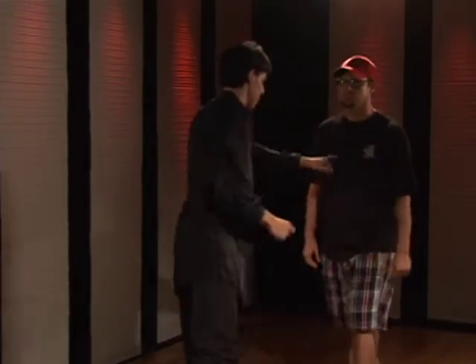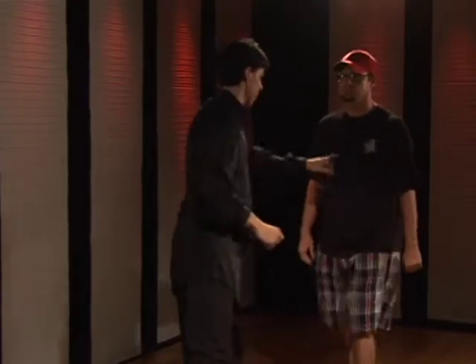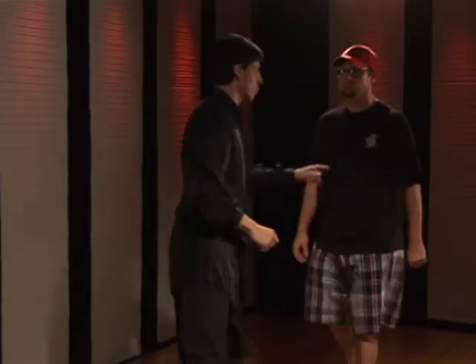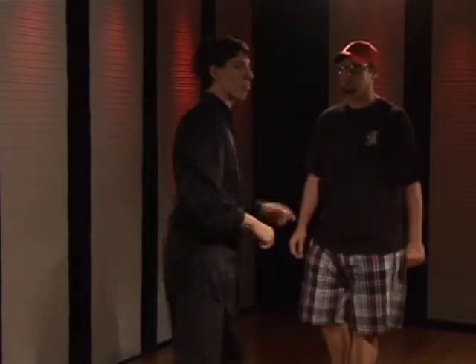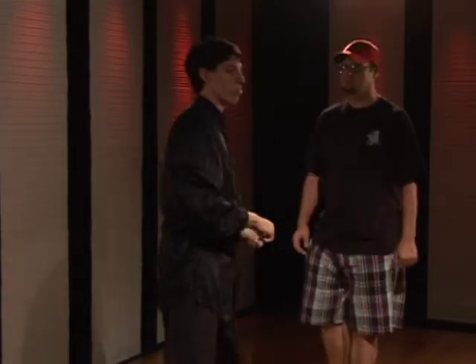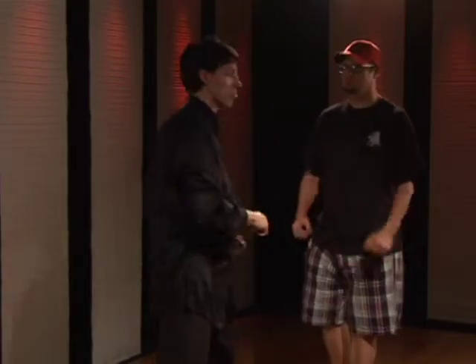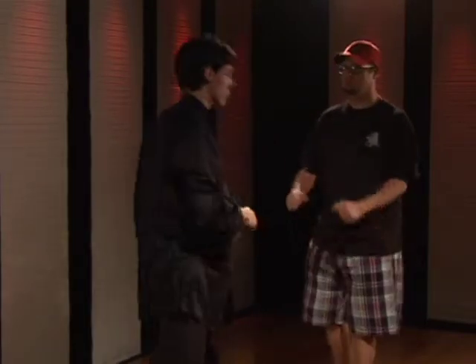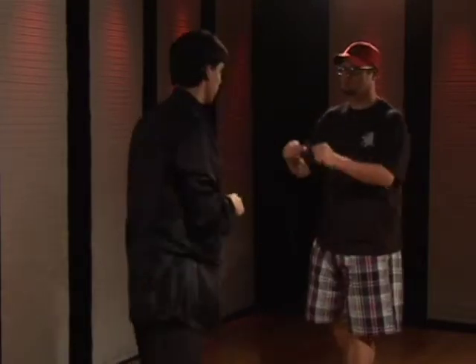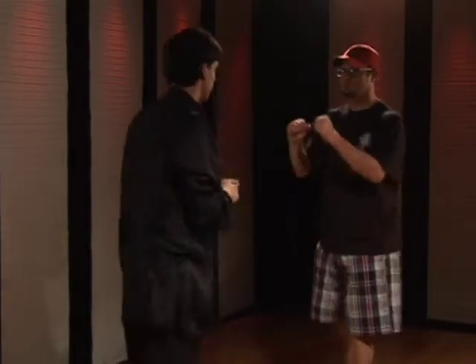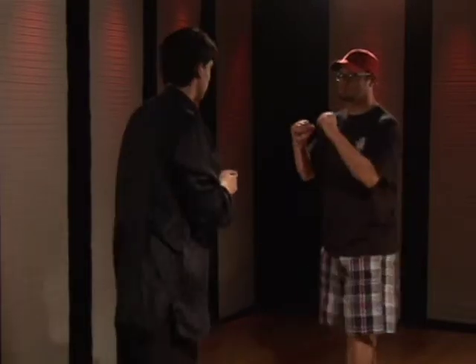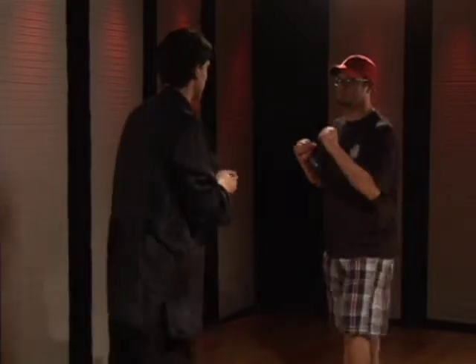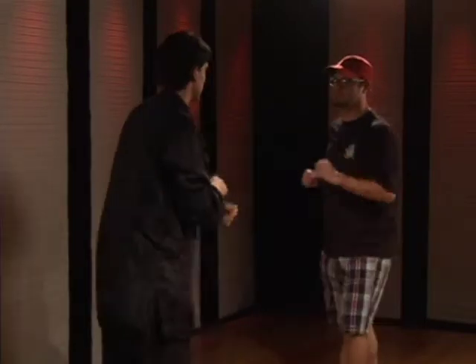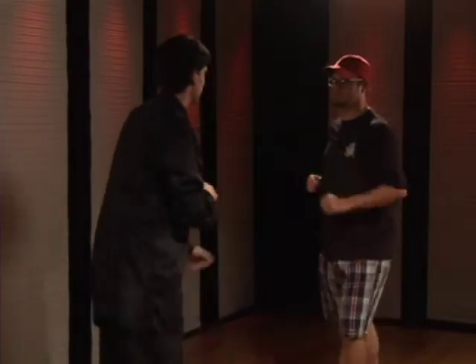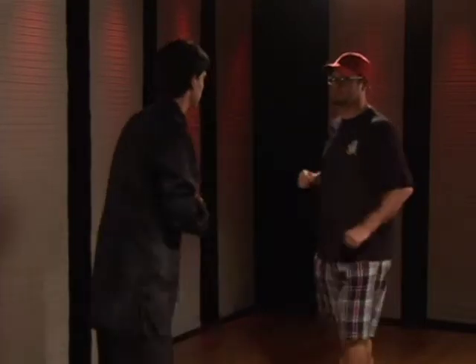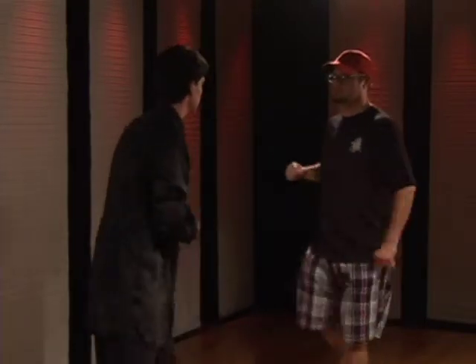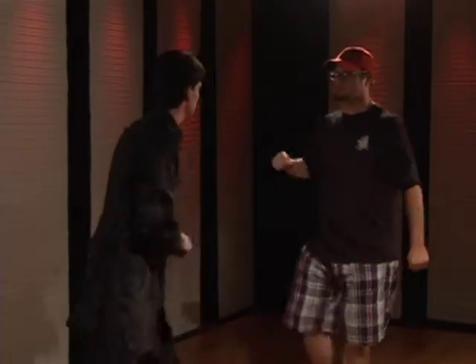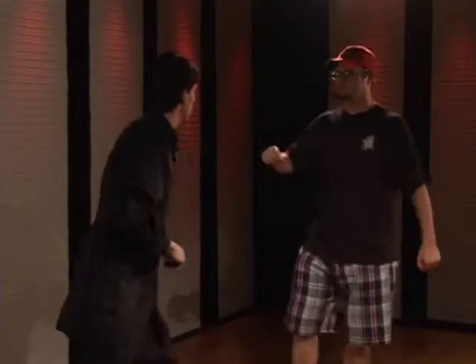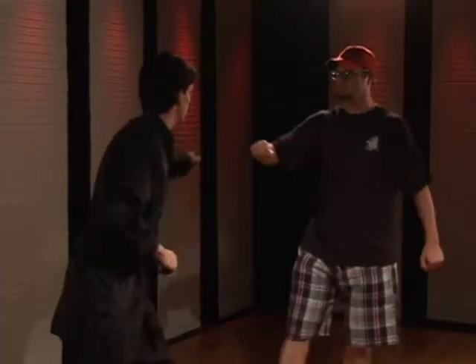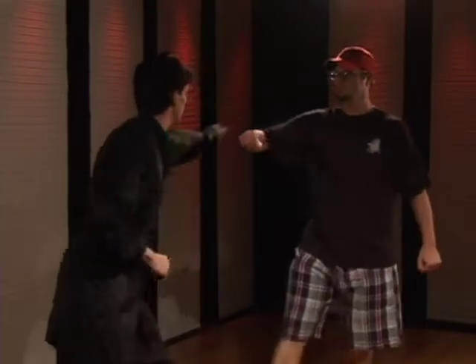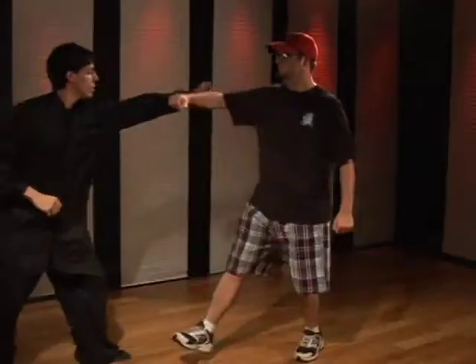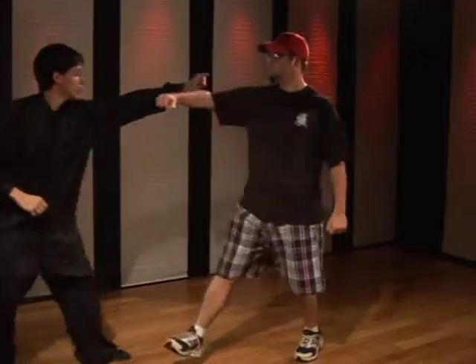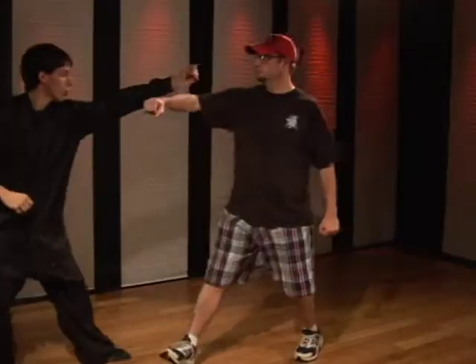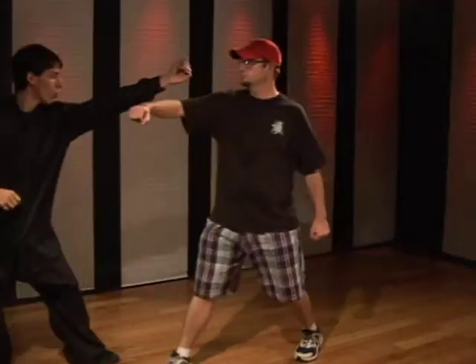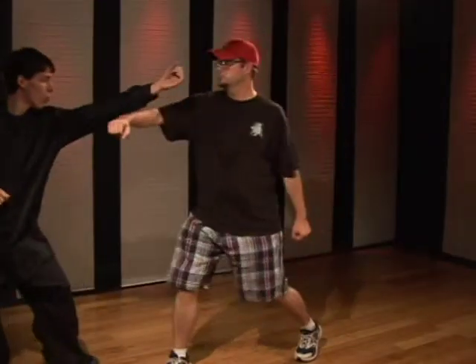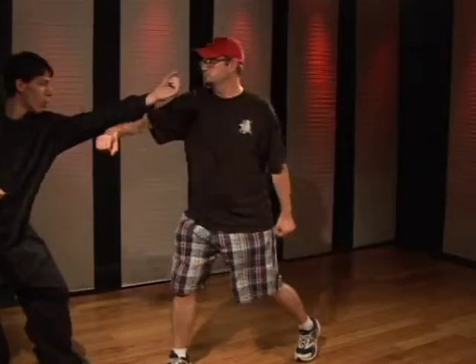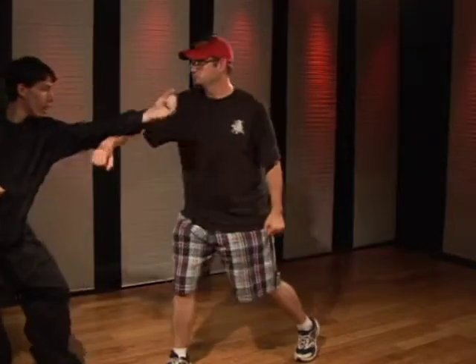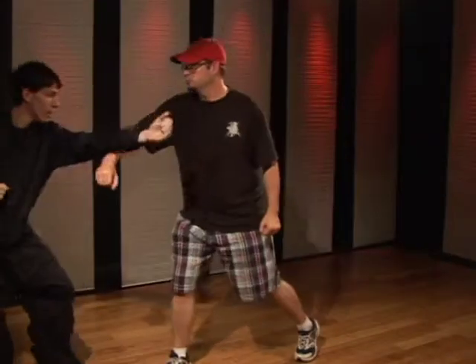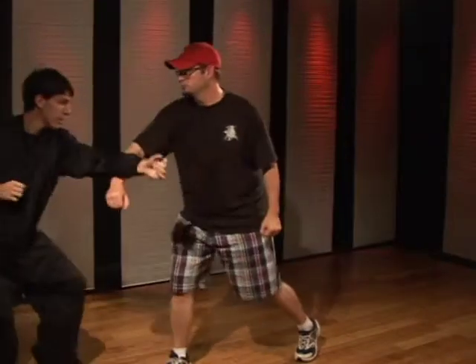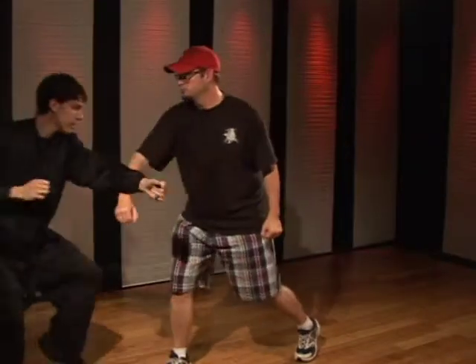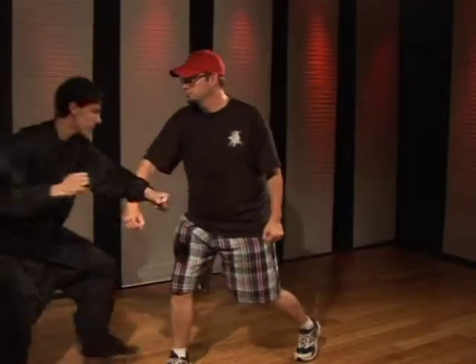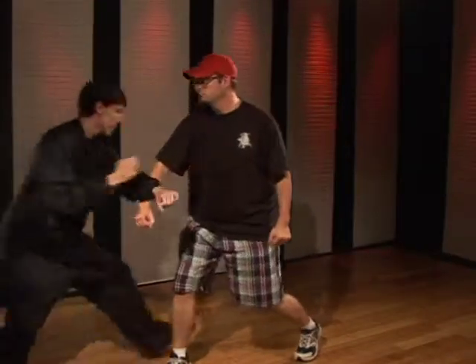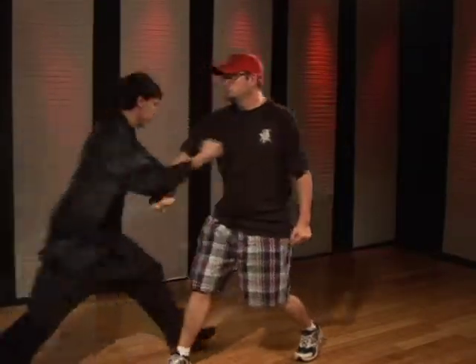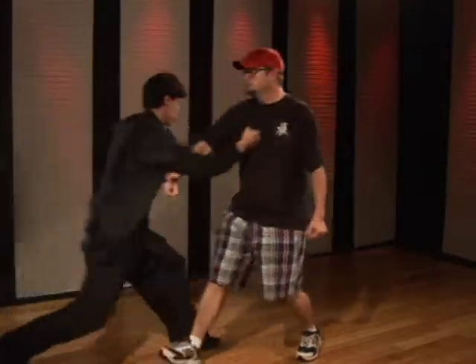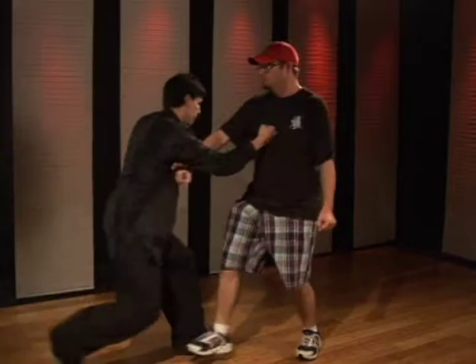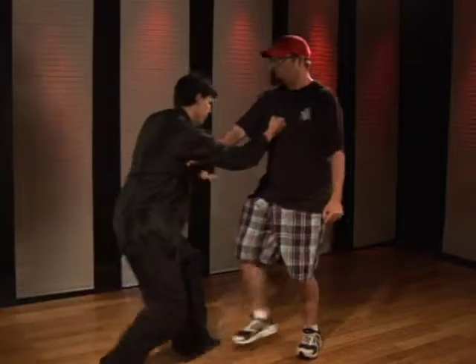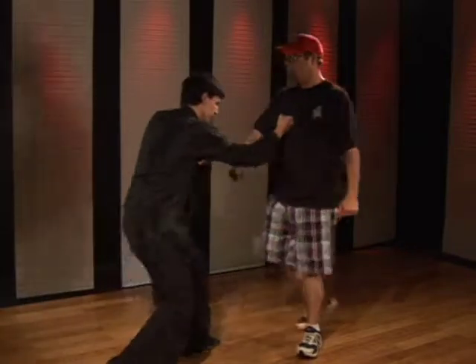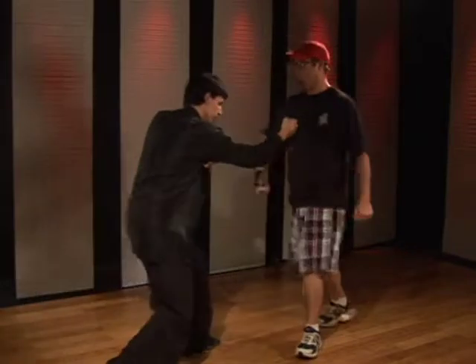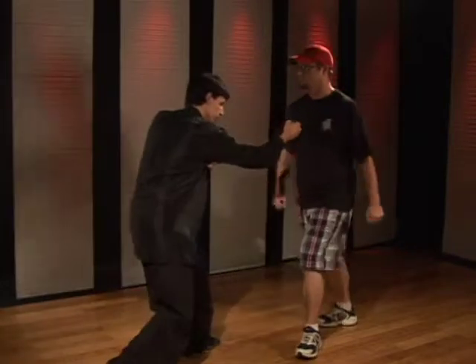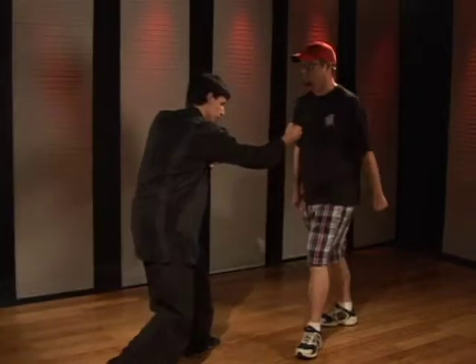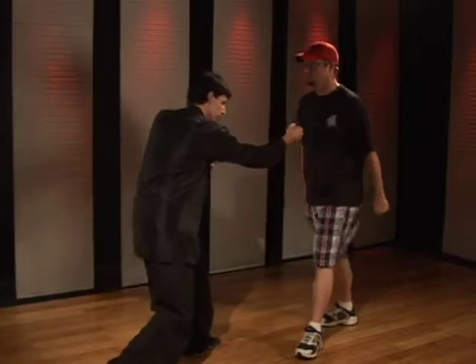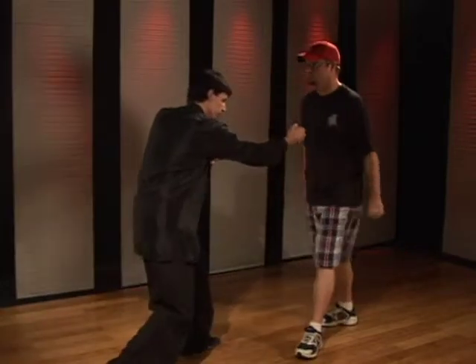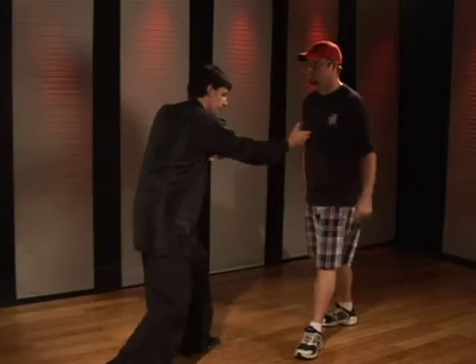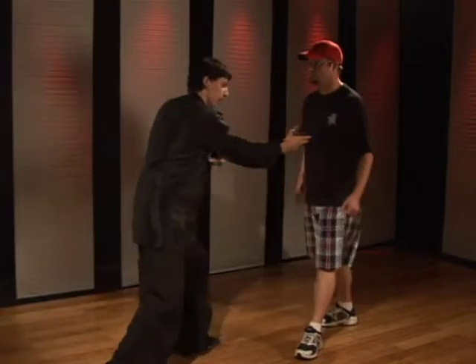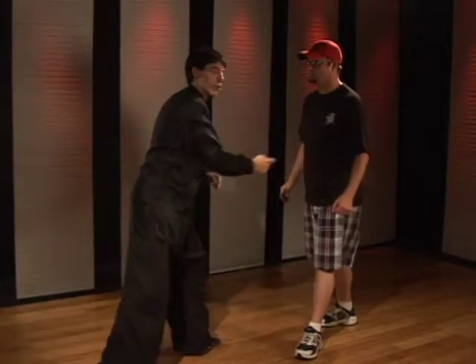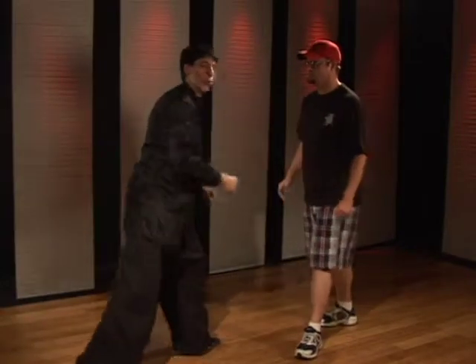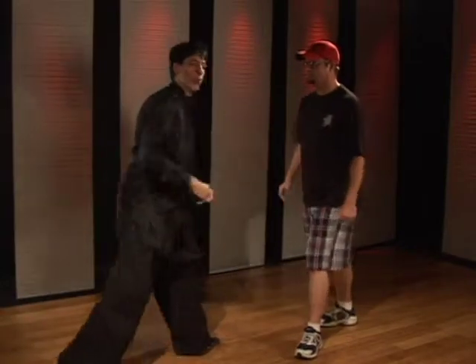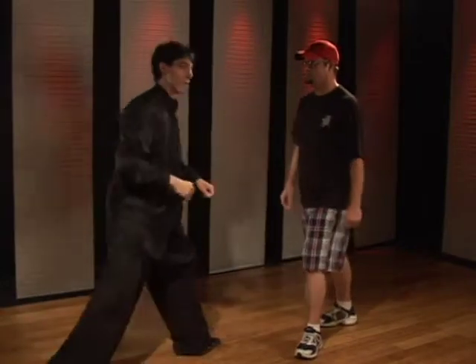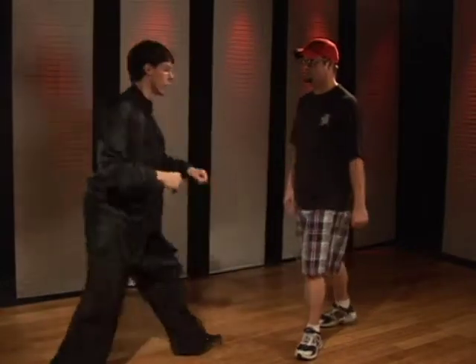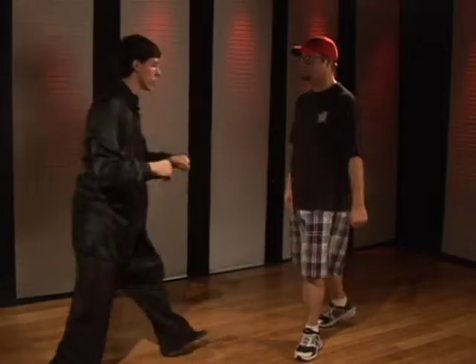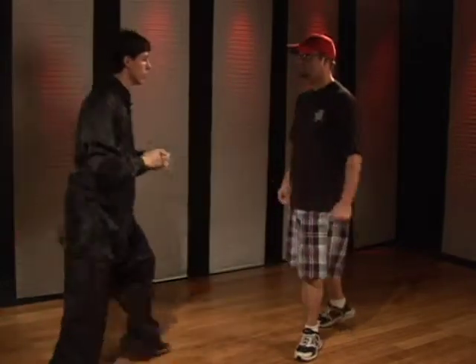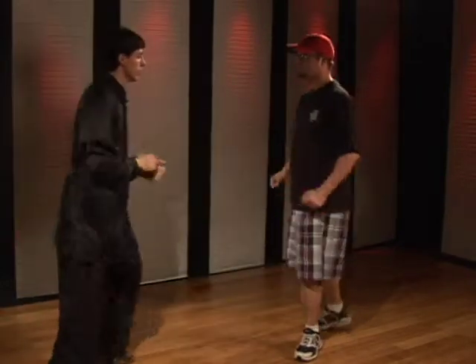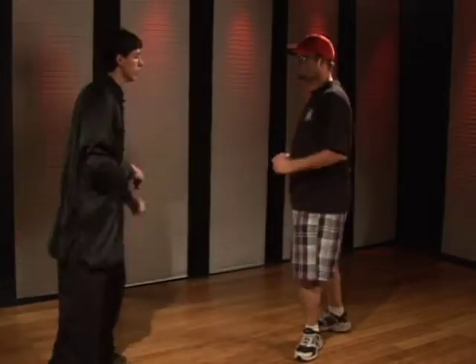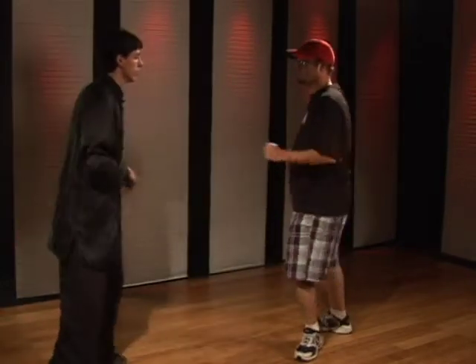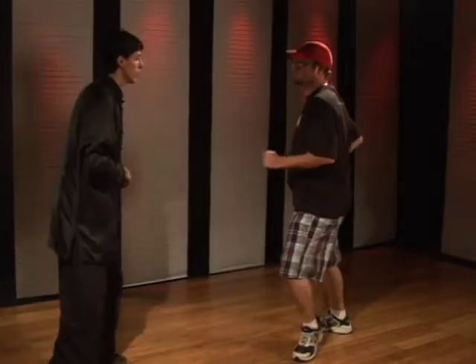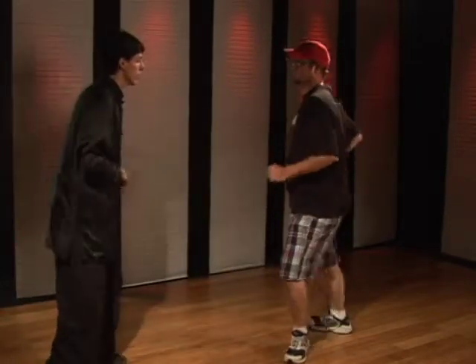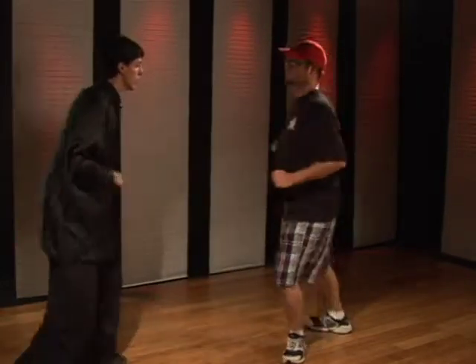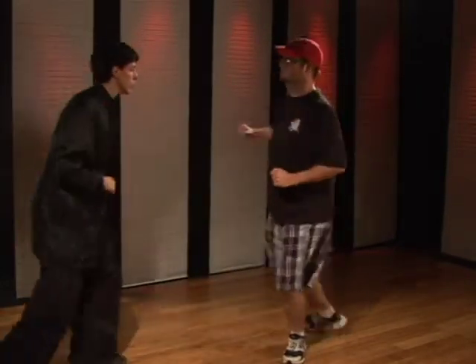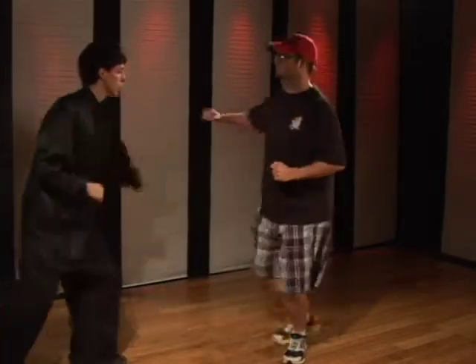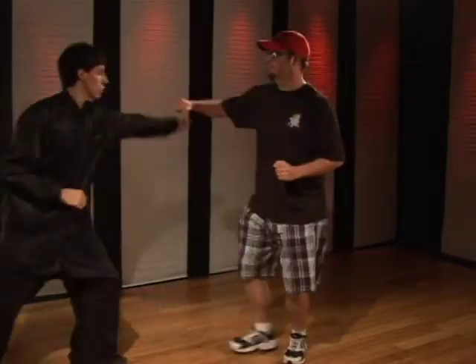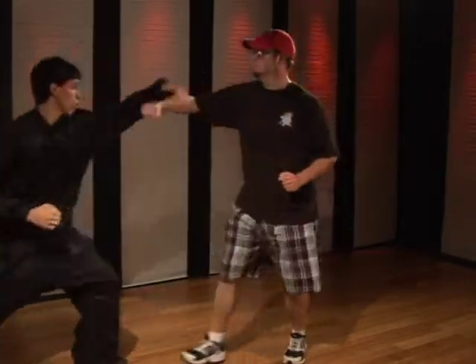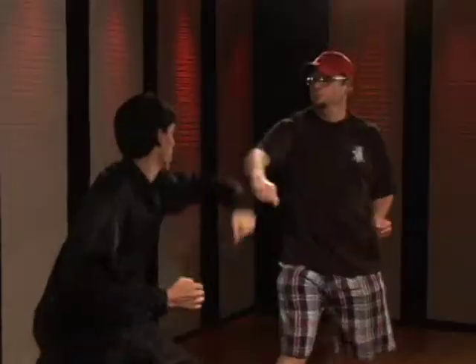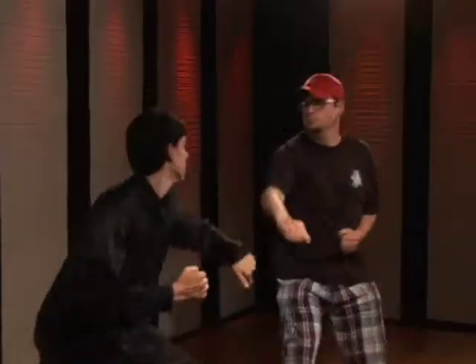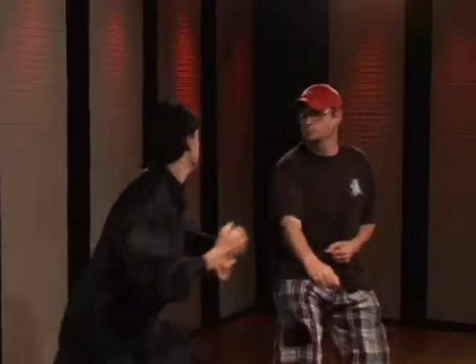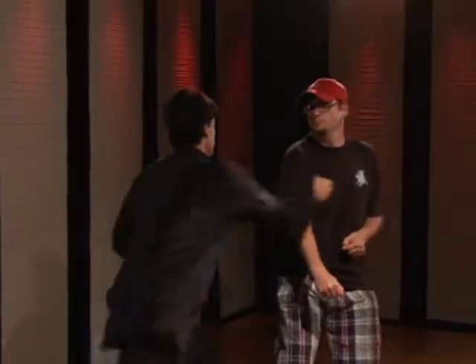Do one more slow so you can see it. One, two. Do one a little quicker. One, two.